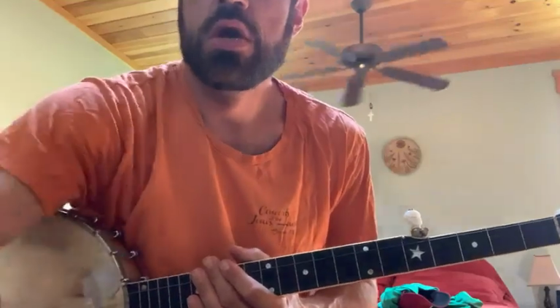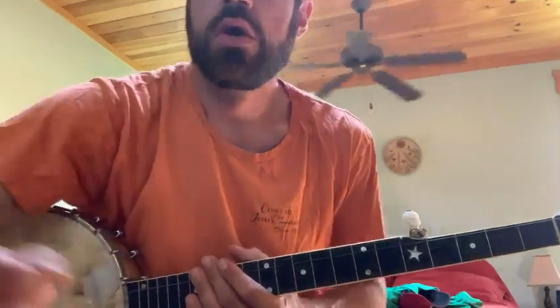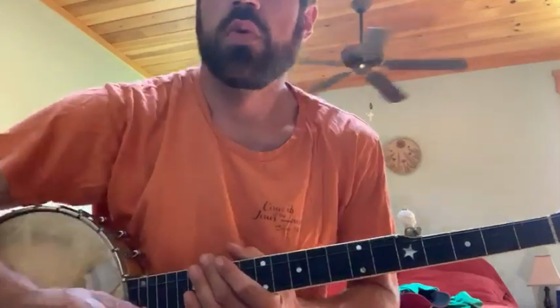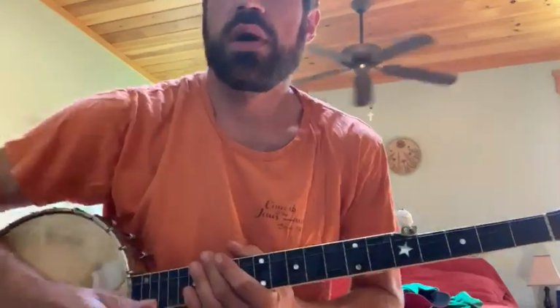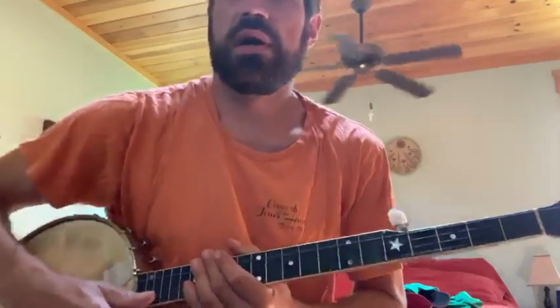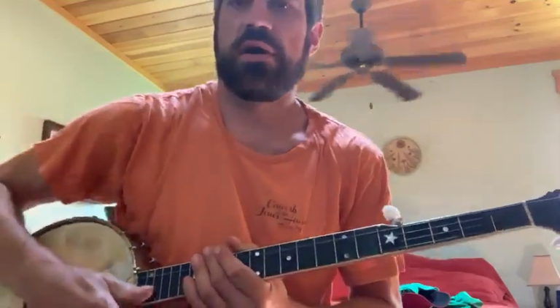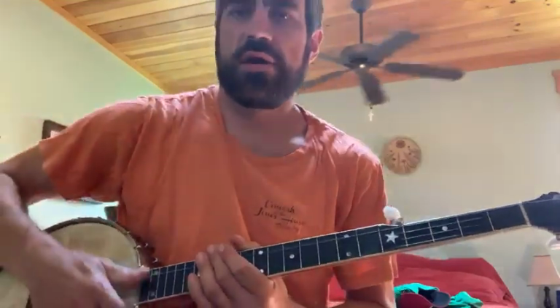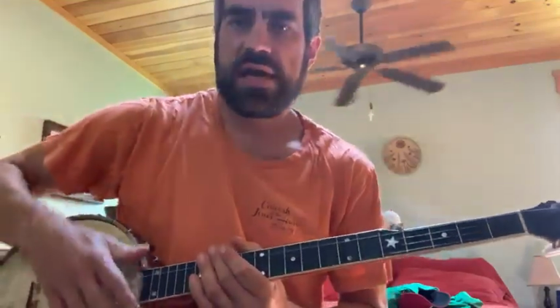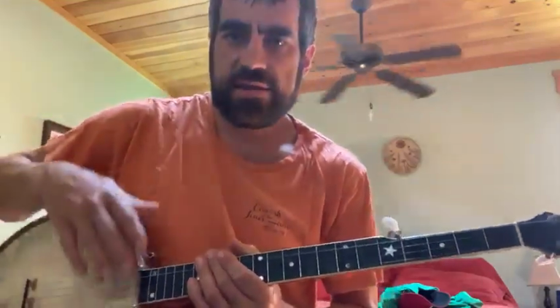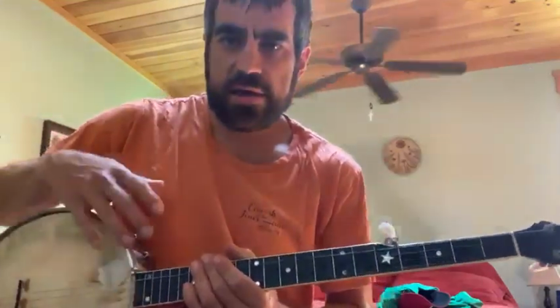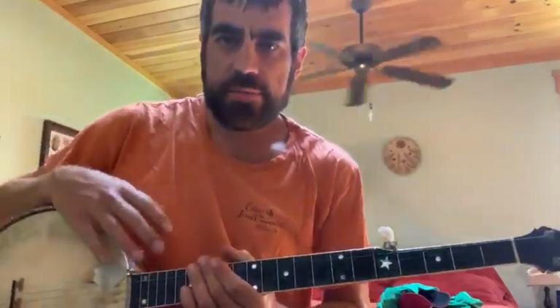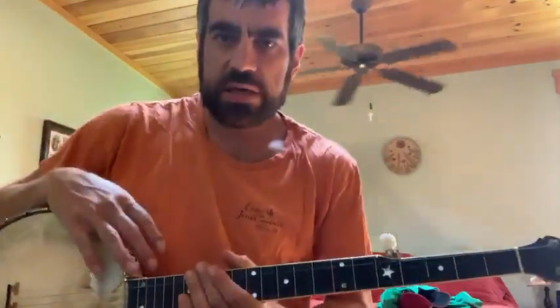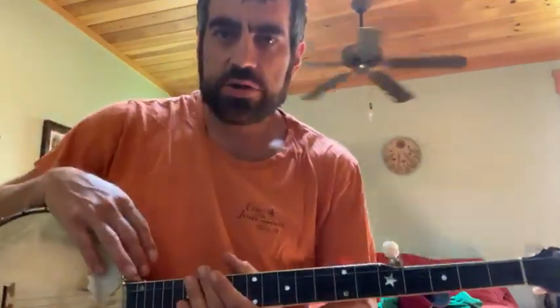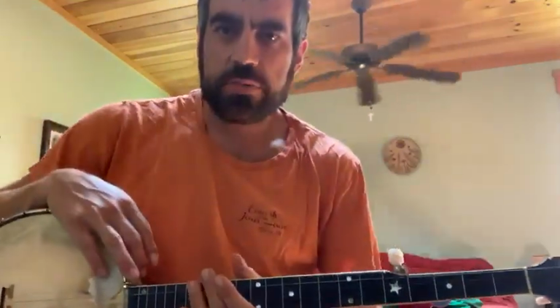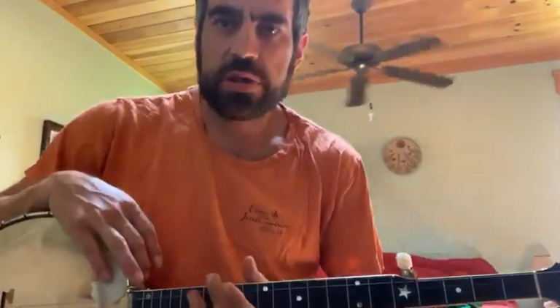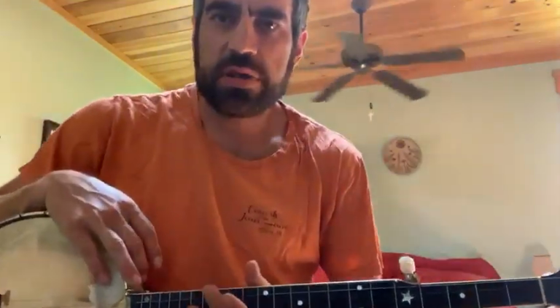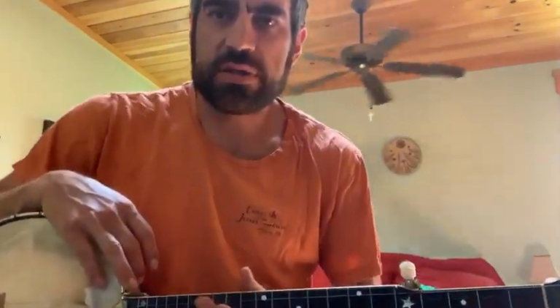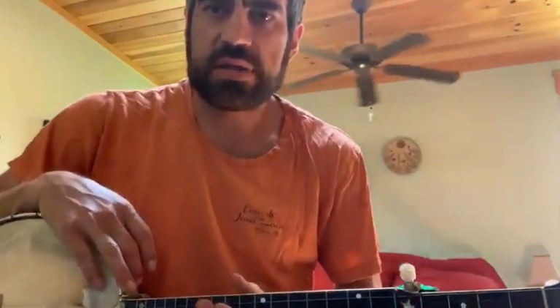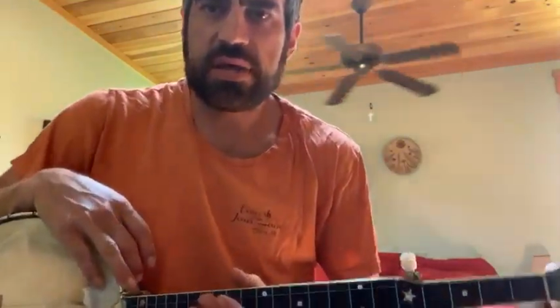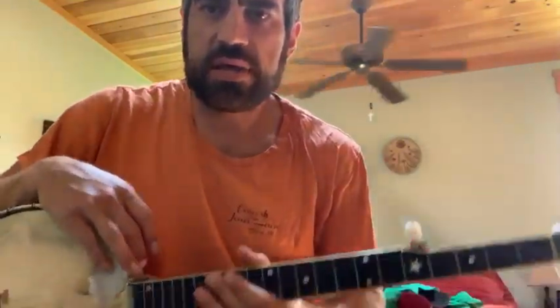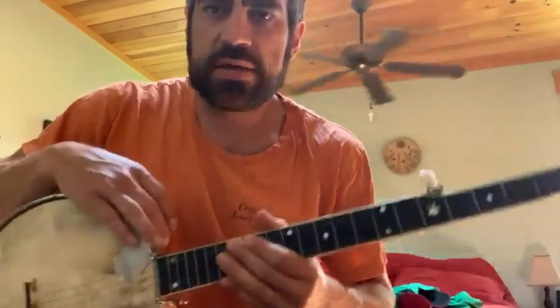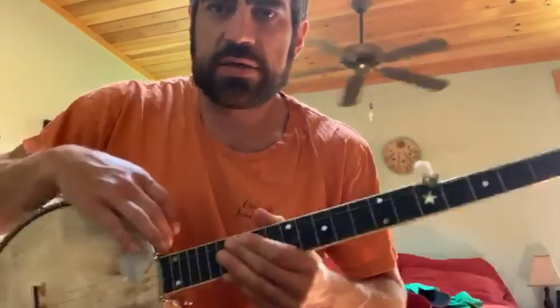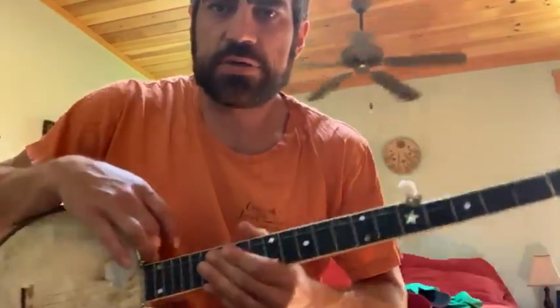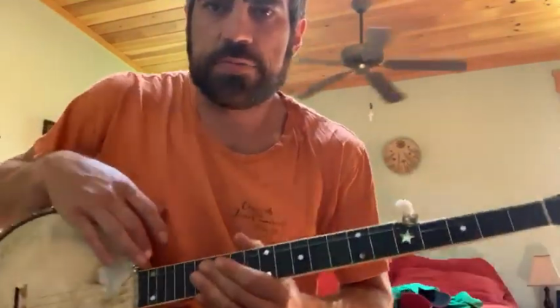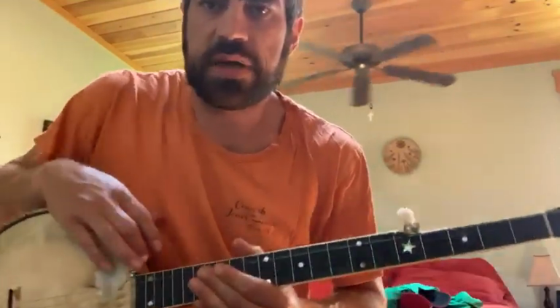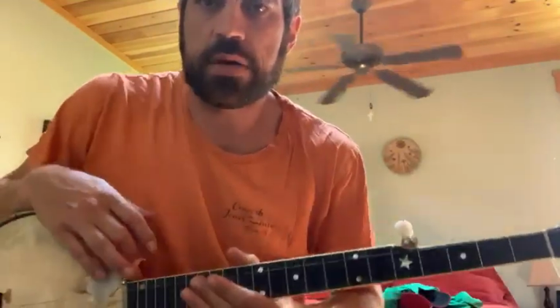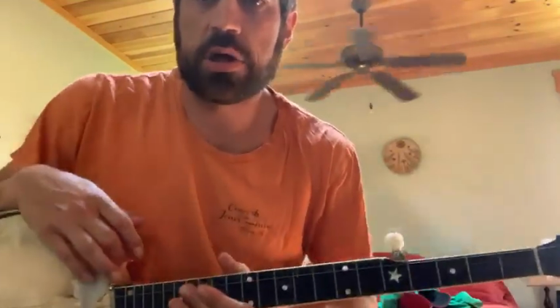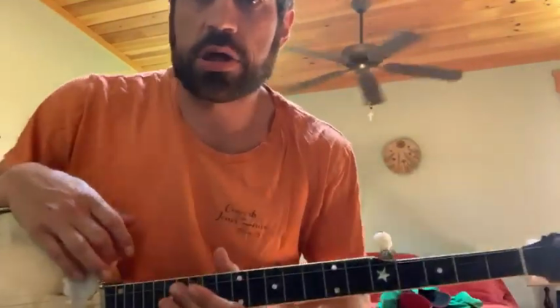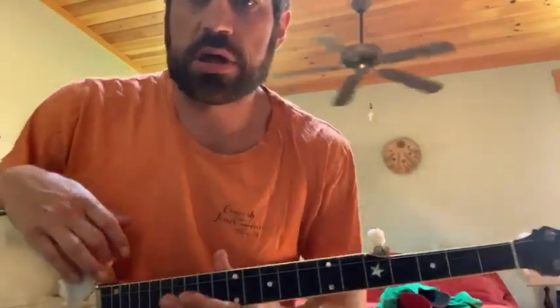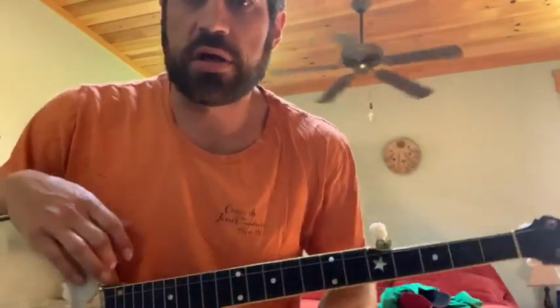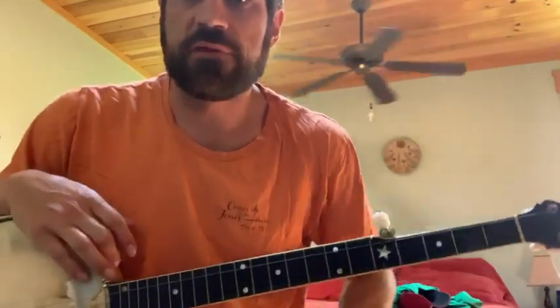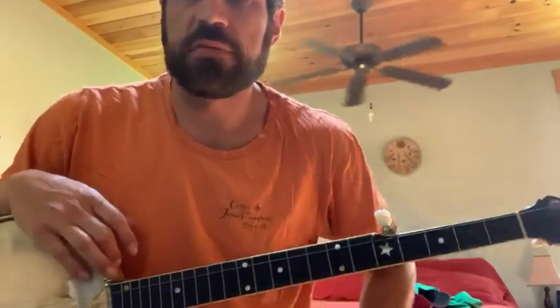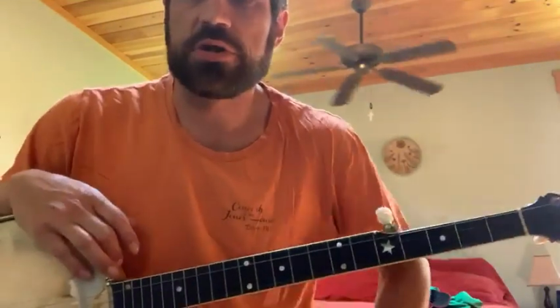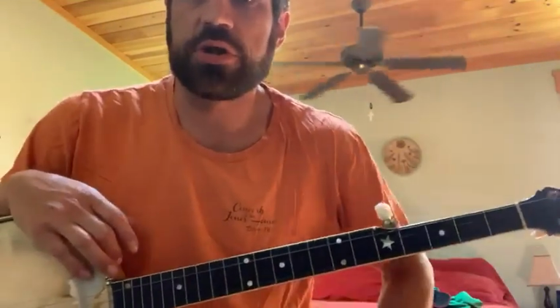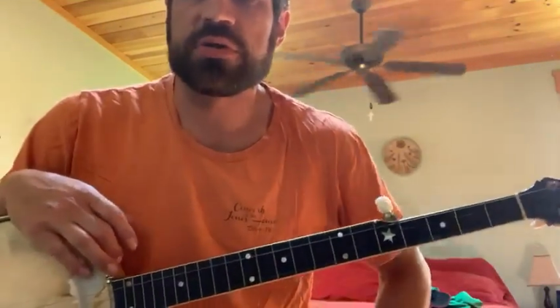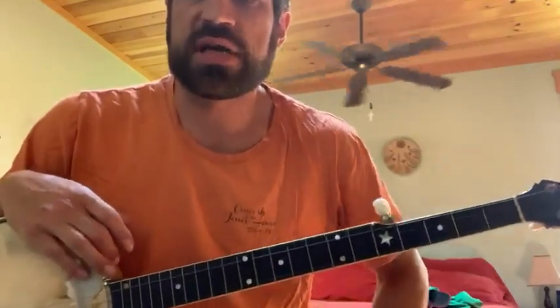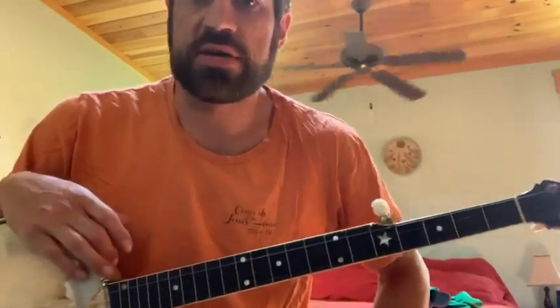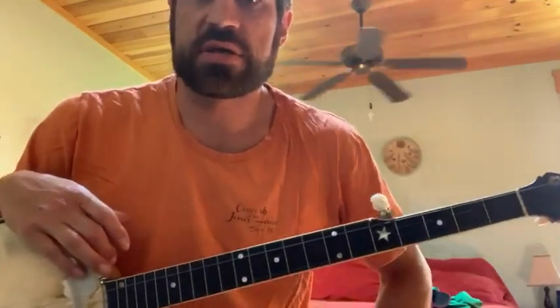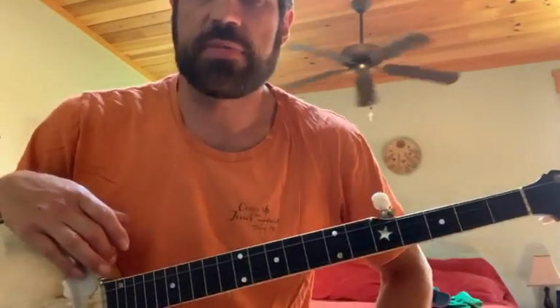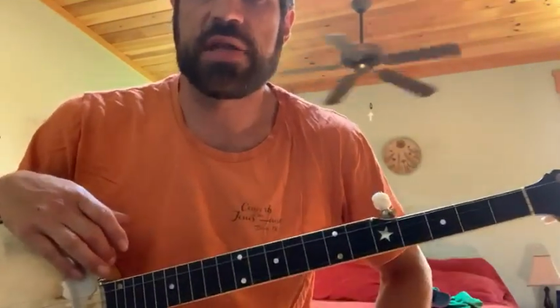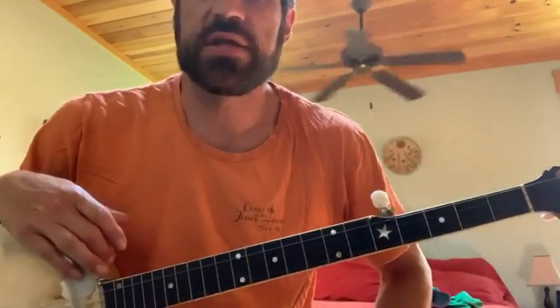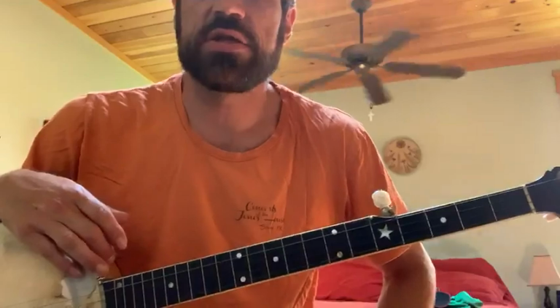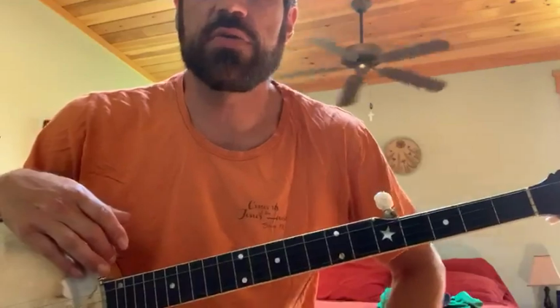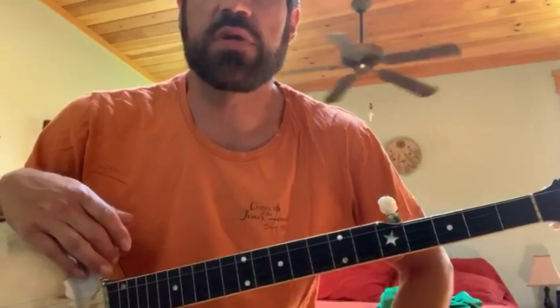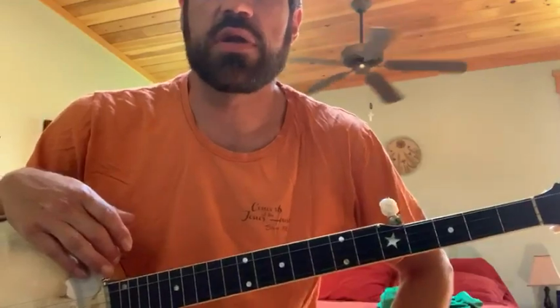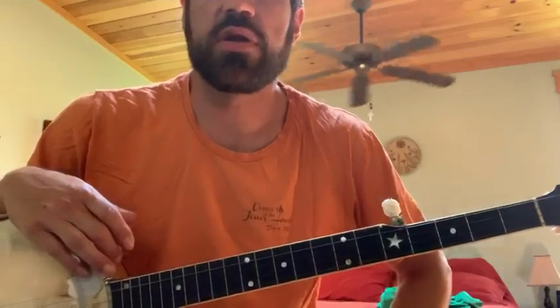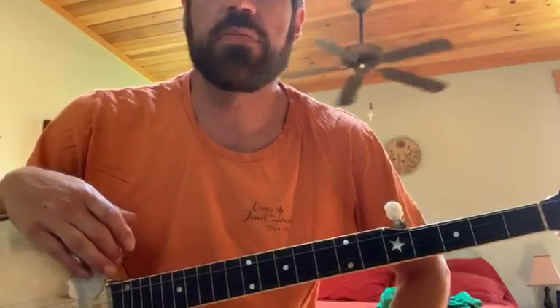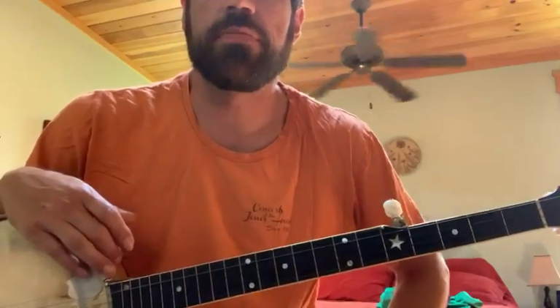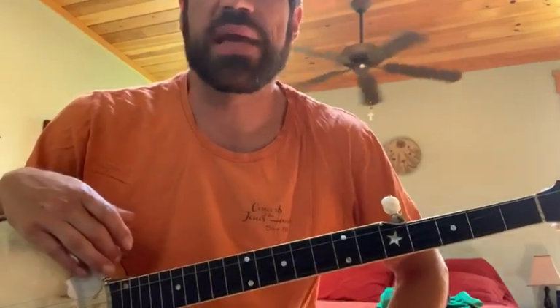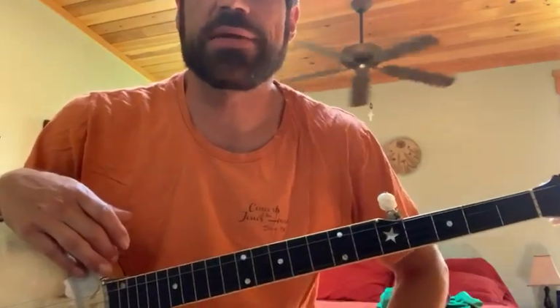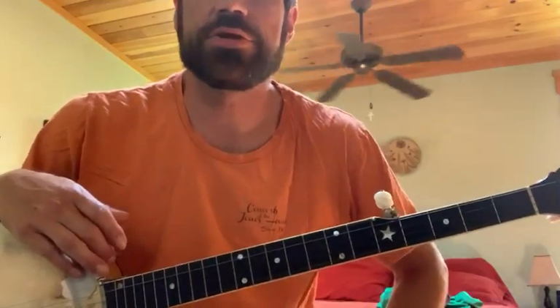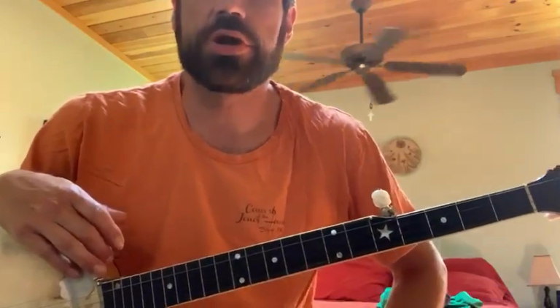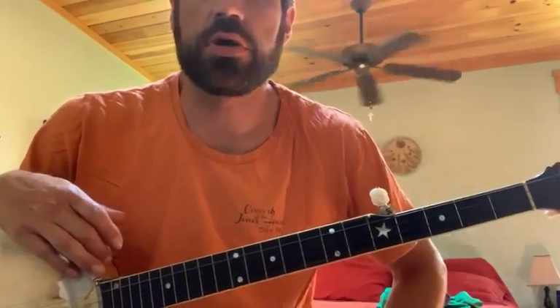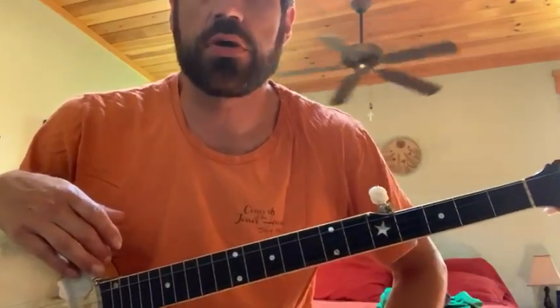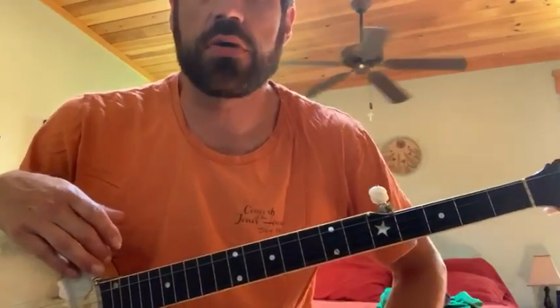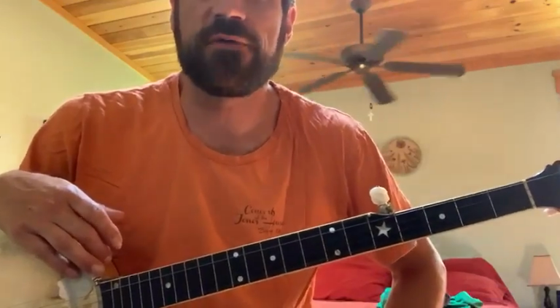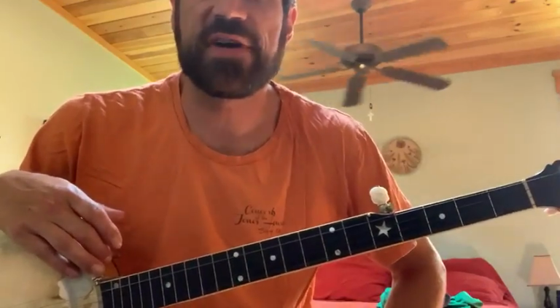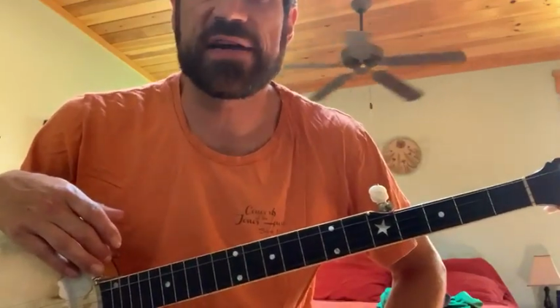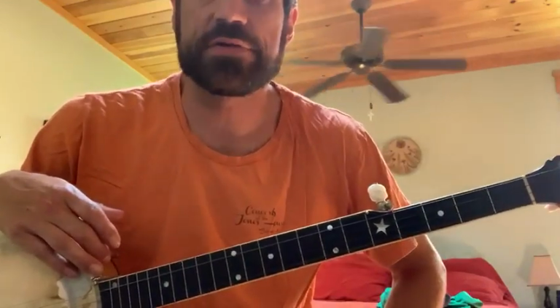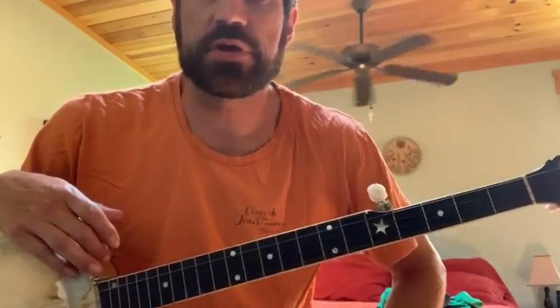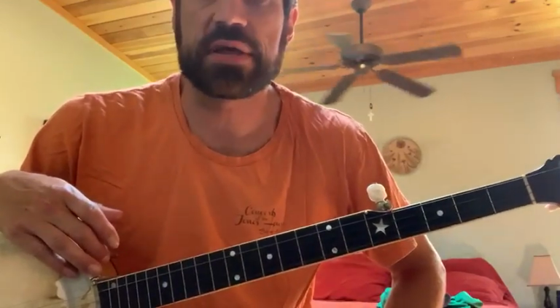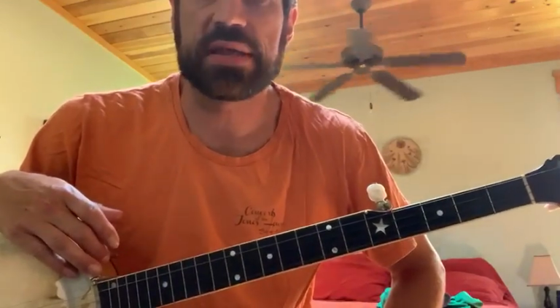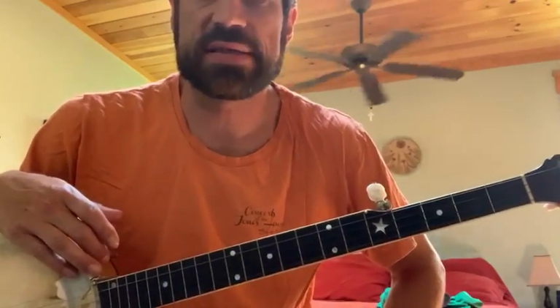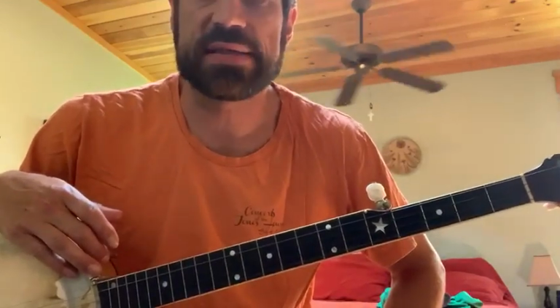Hey there, banjo buddies. Your pal Mark here from the Jones House, coming at you with another banjo five-string lesson.